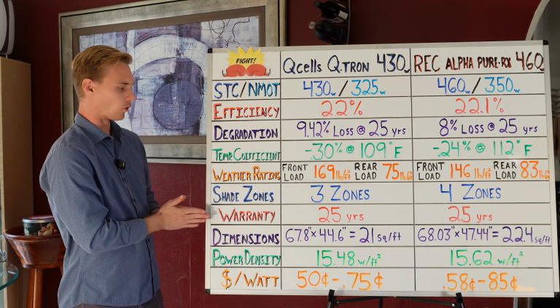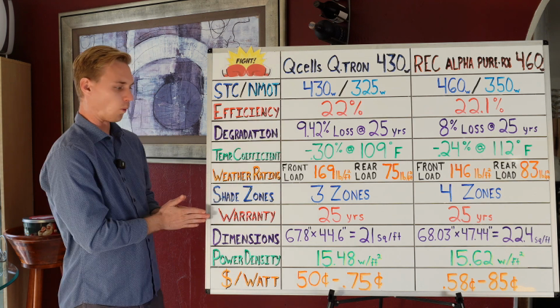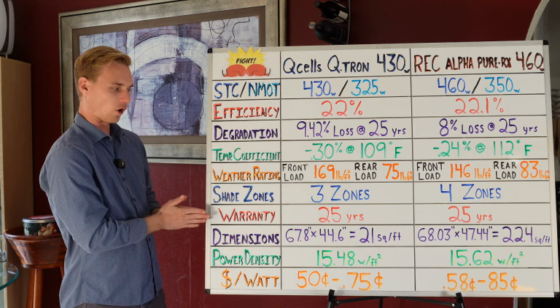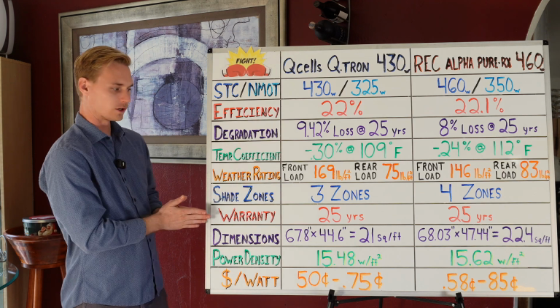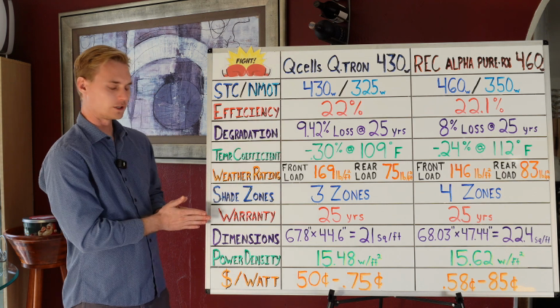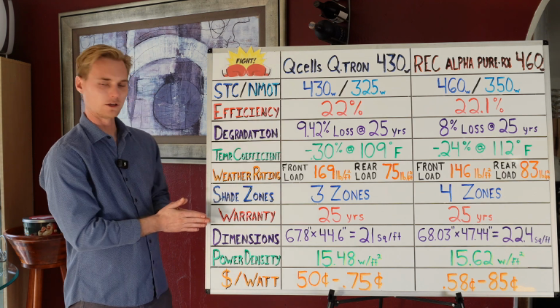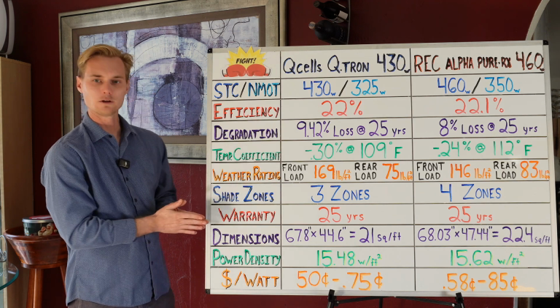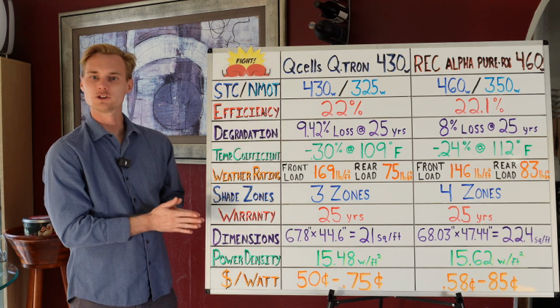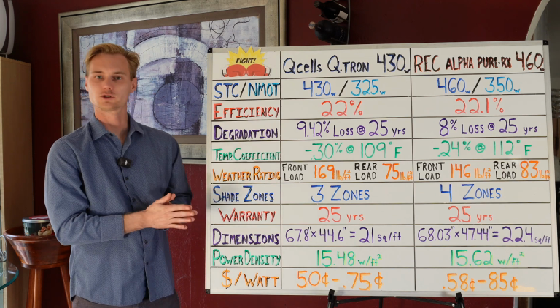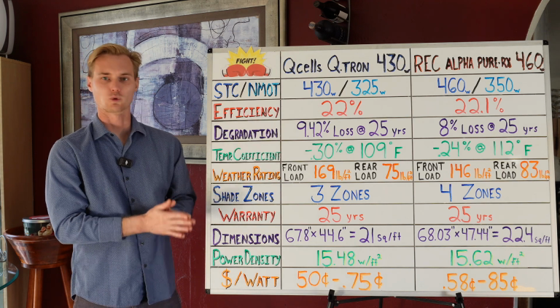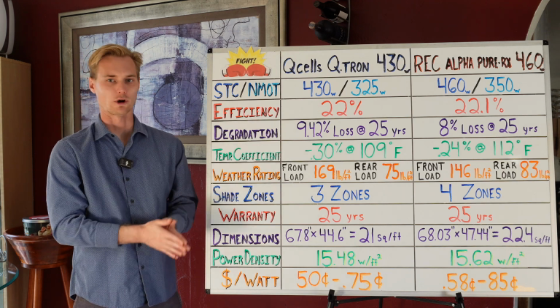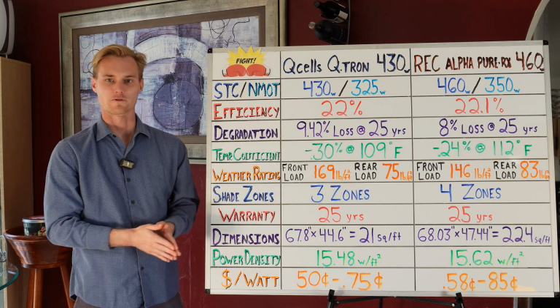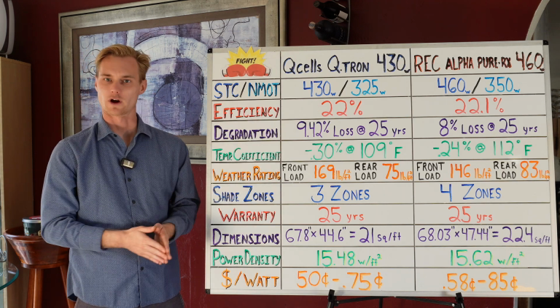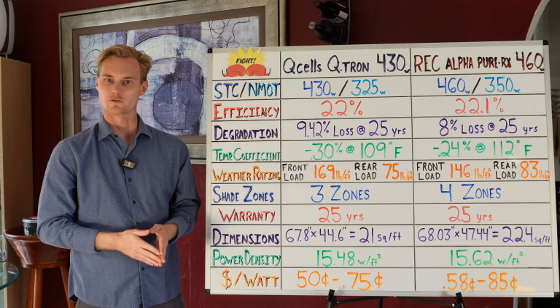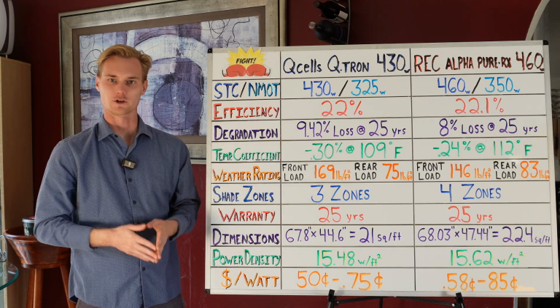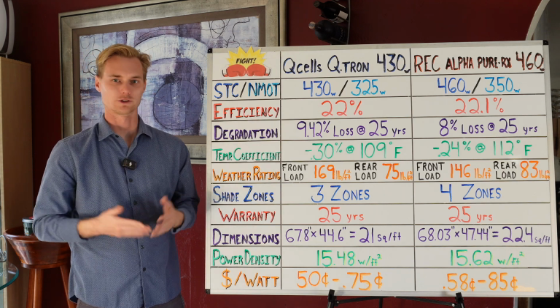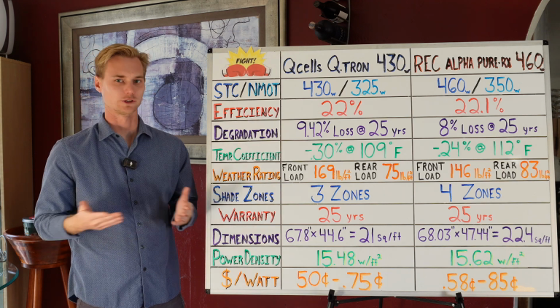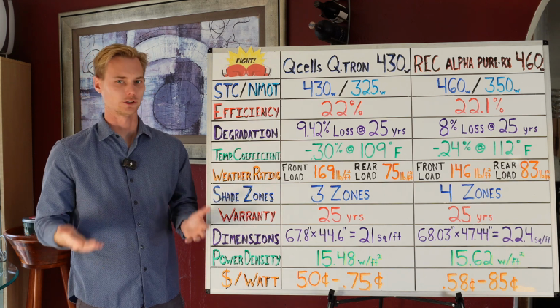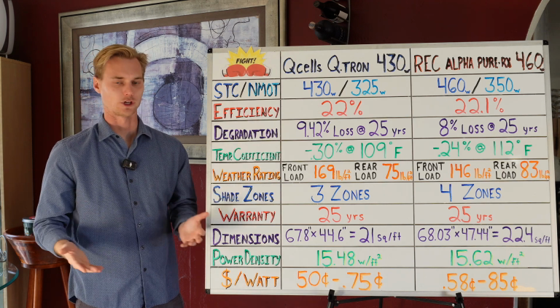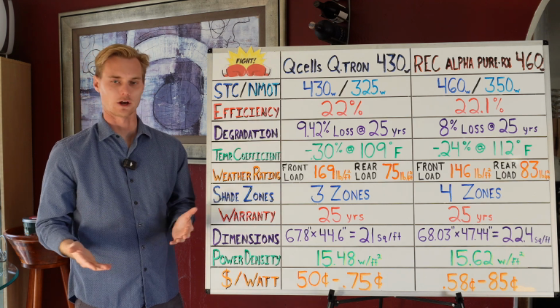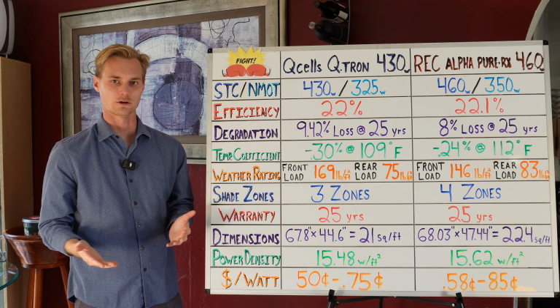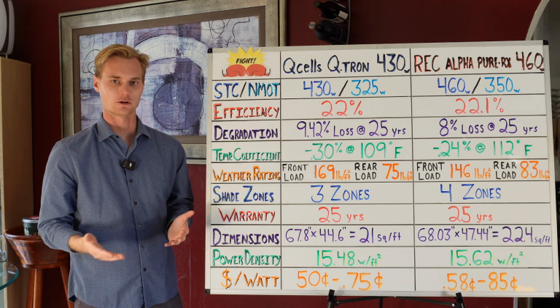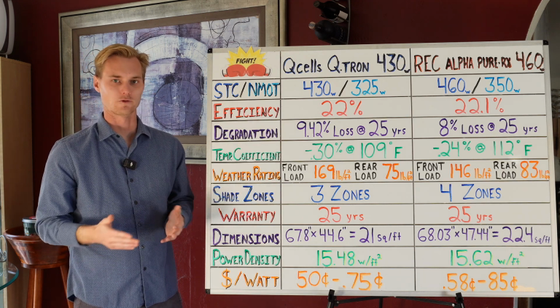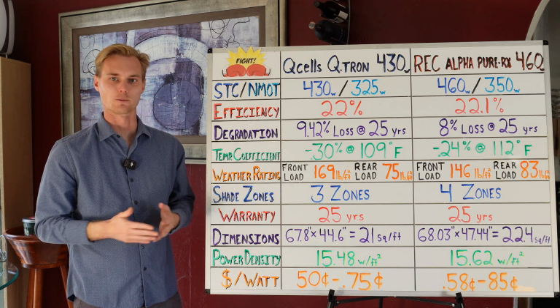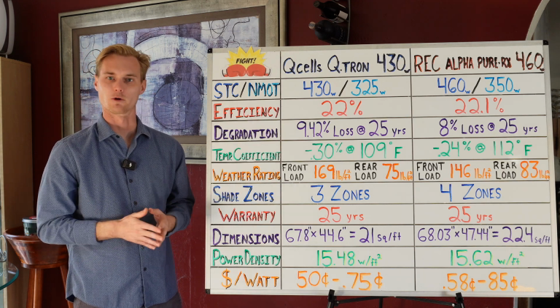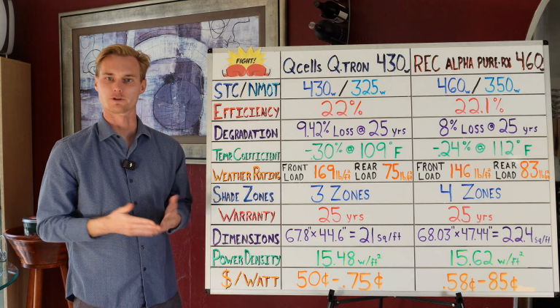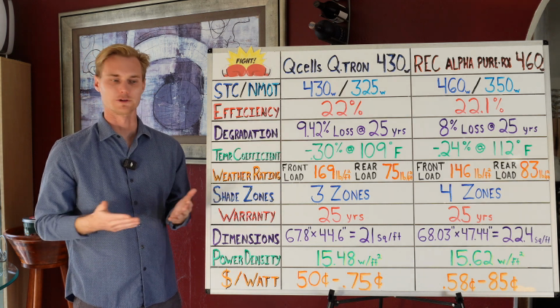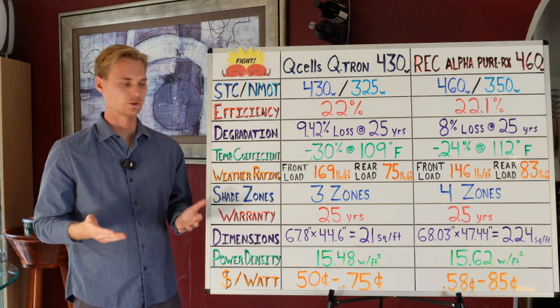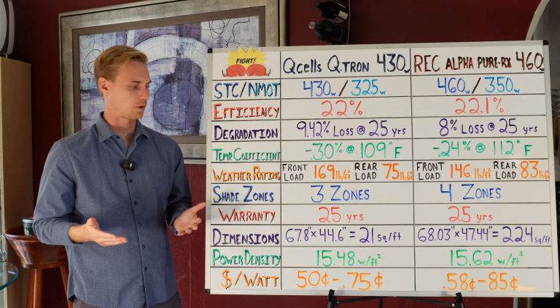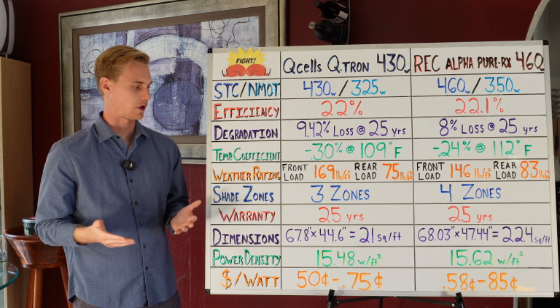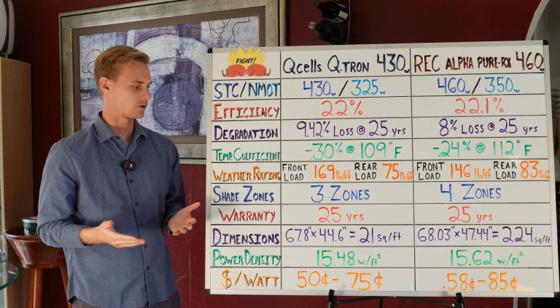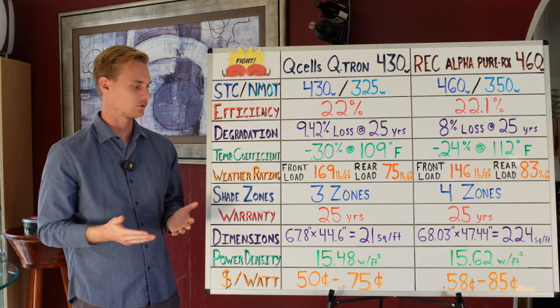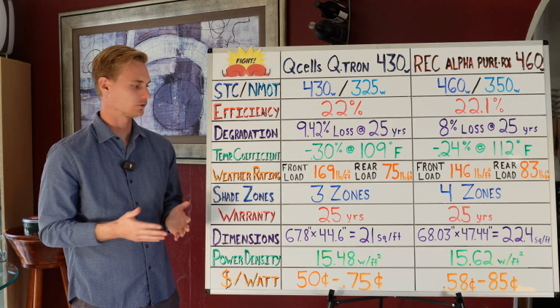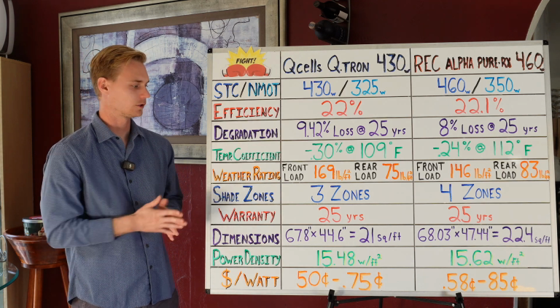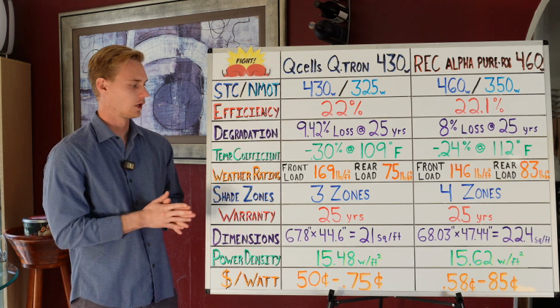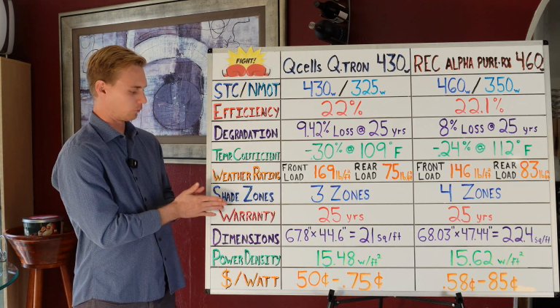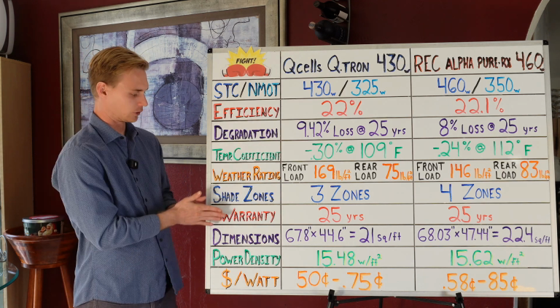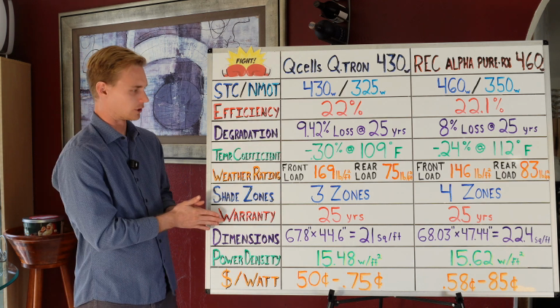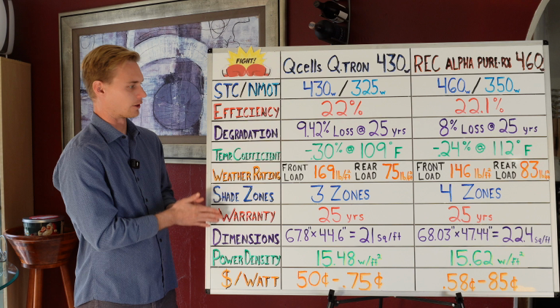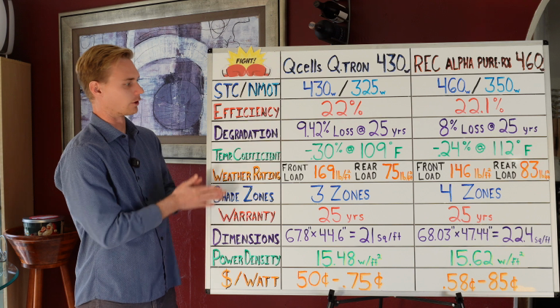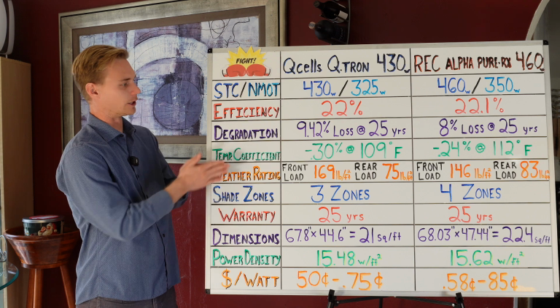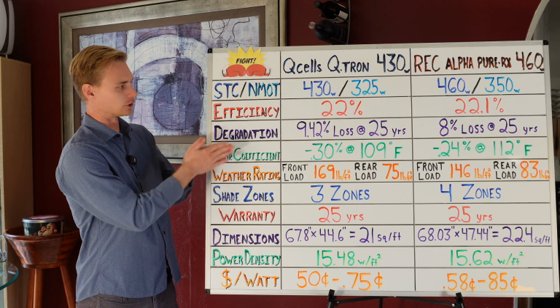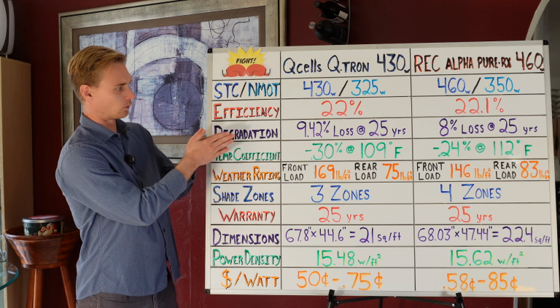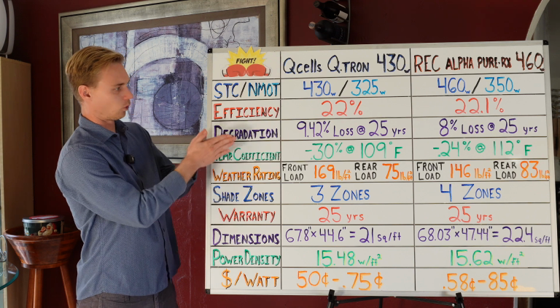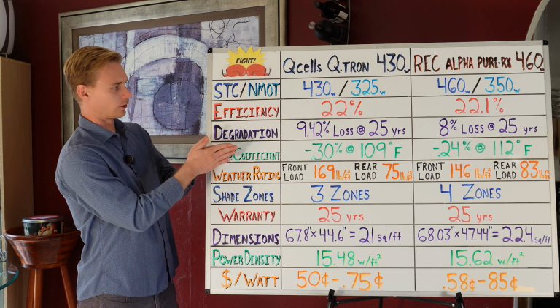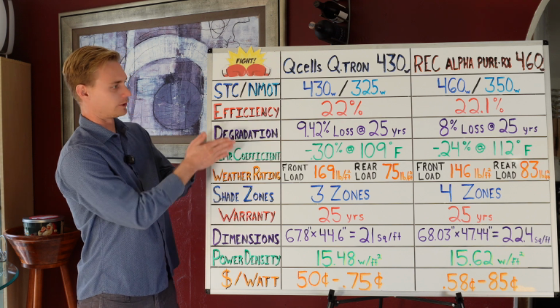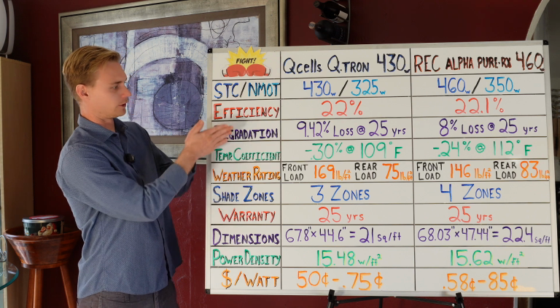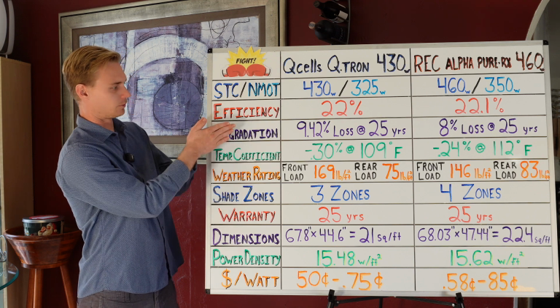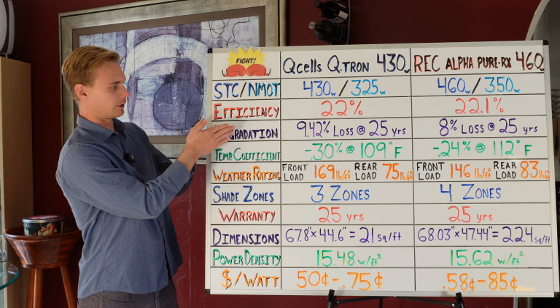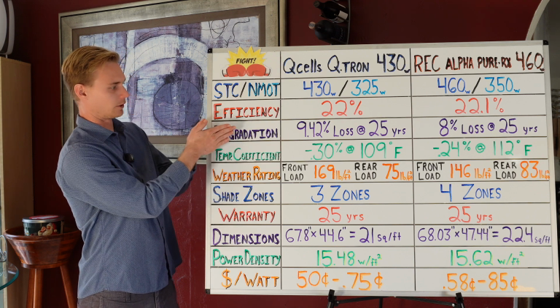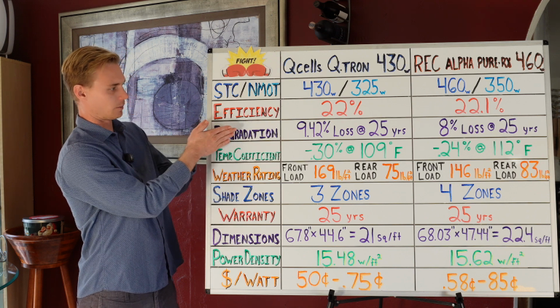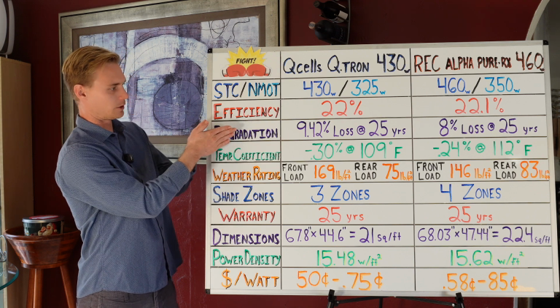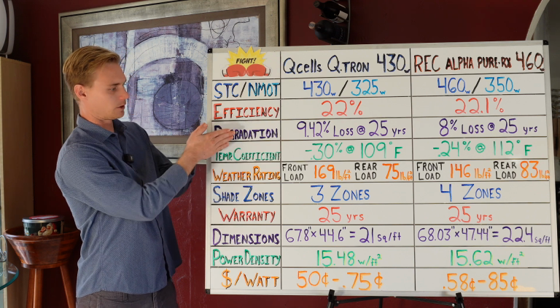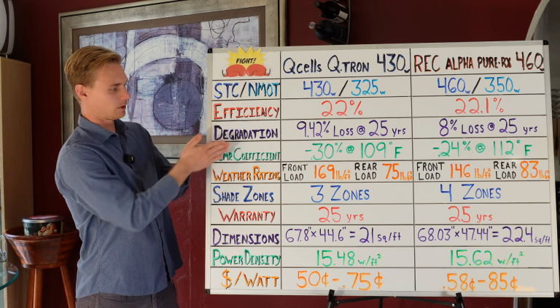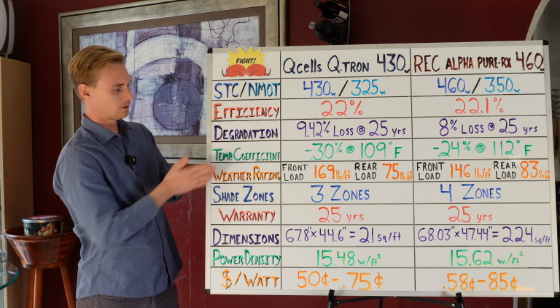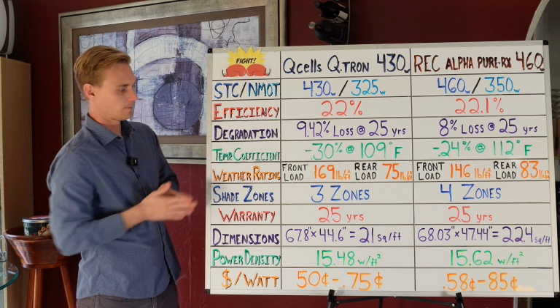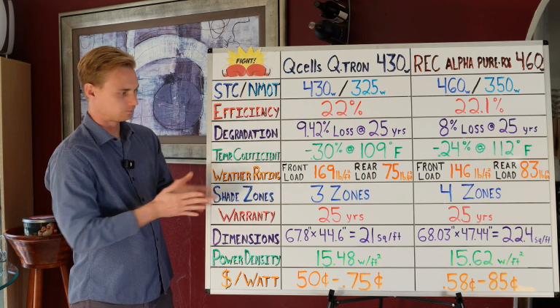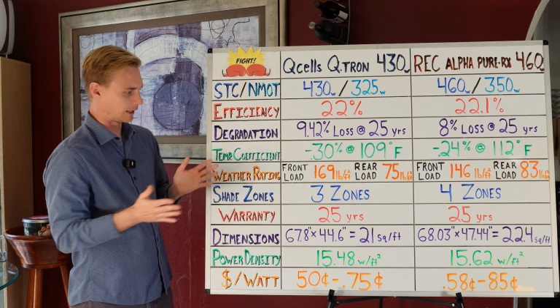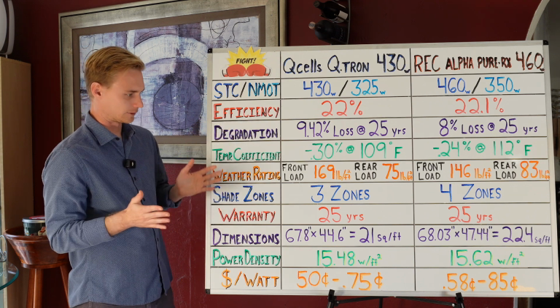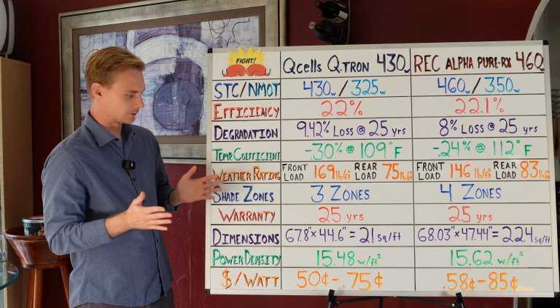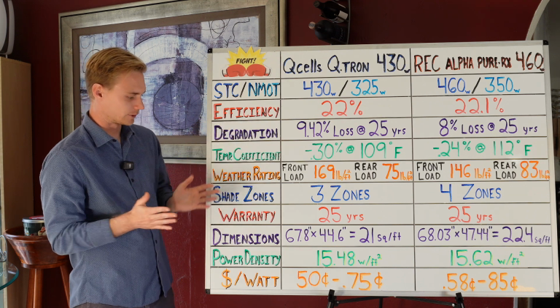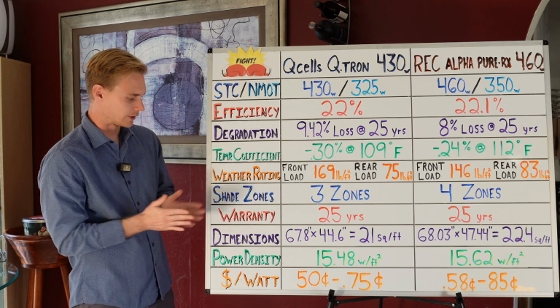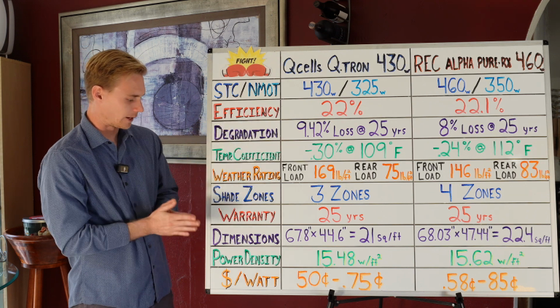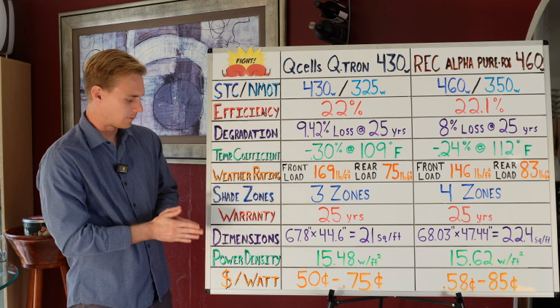For warranty, 25 years is standard for both of these panels, with the degradation warranties being the same as well.